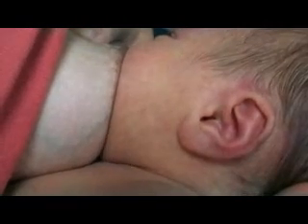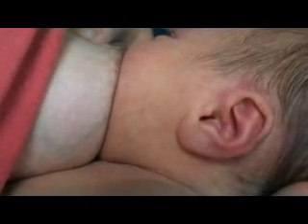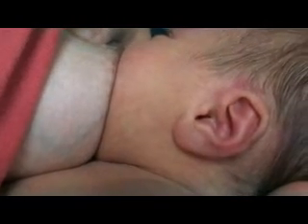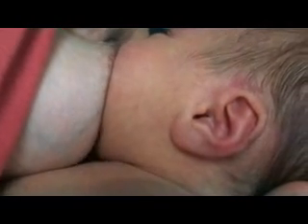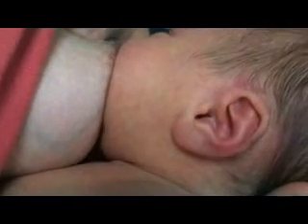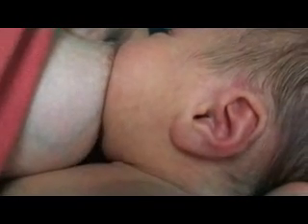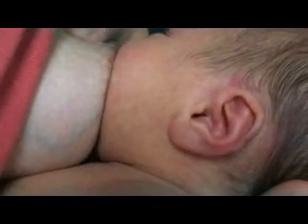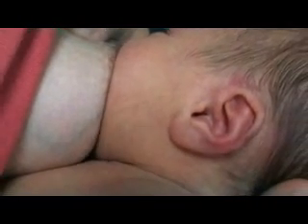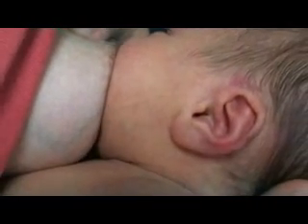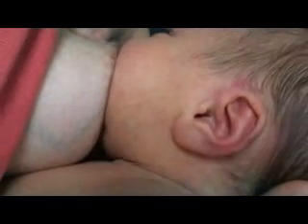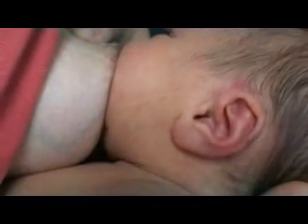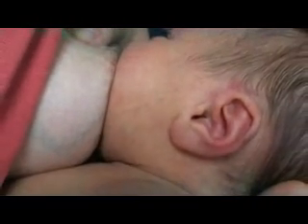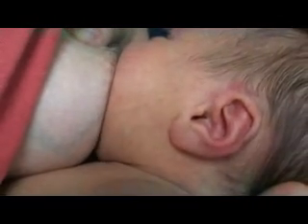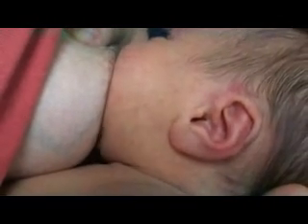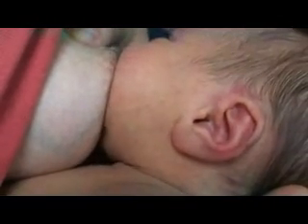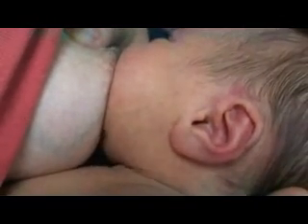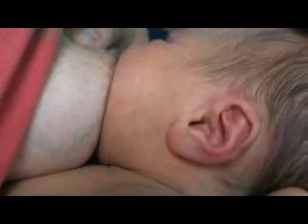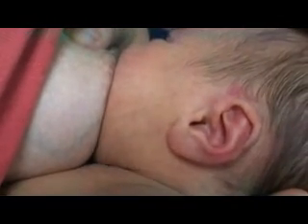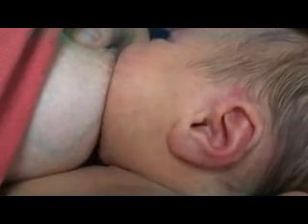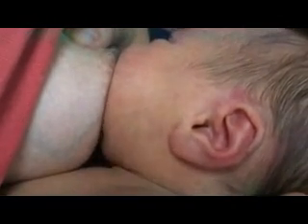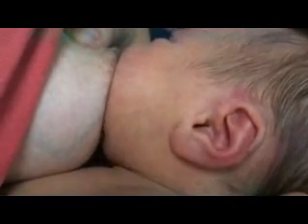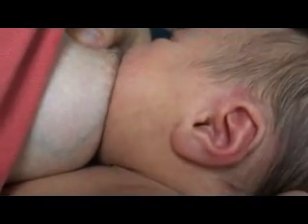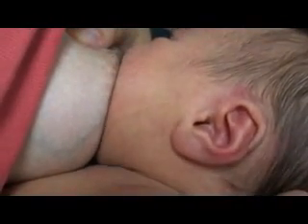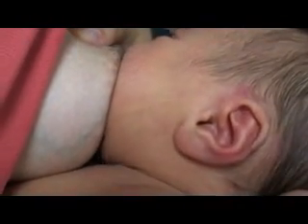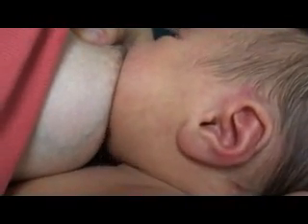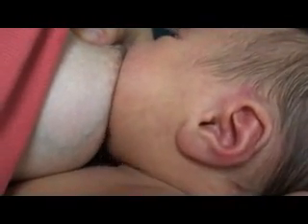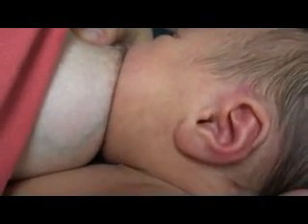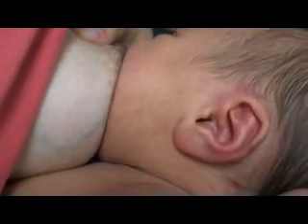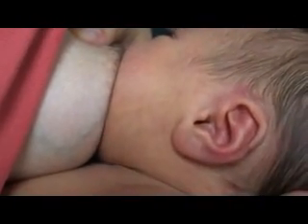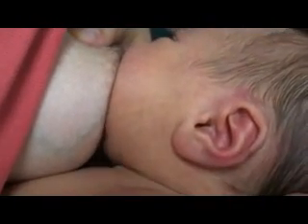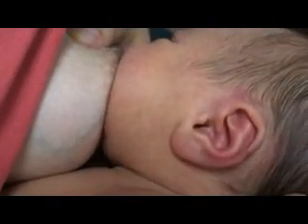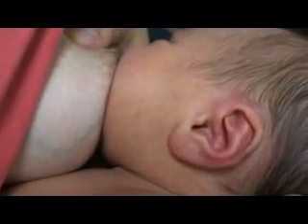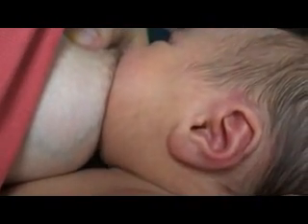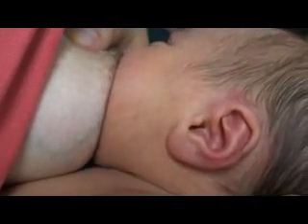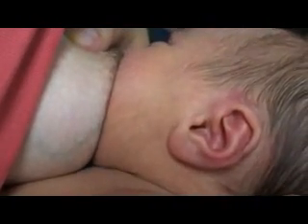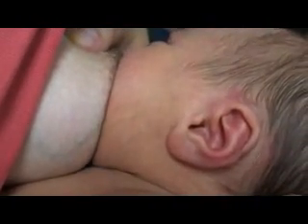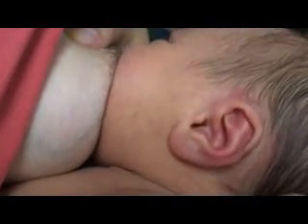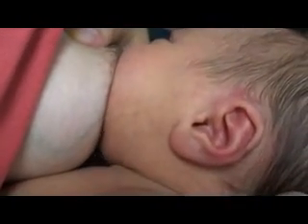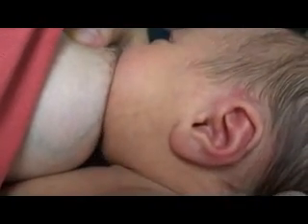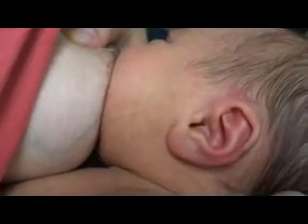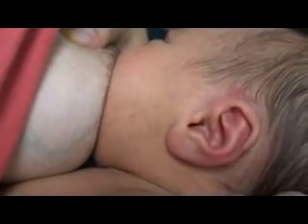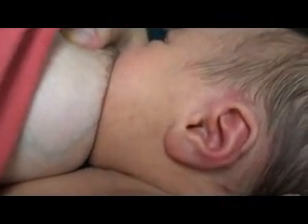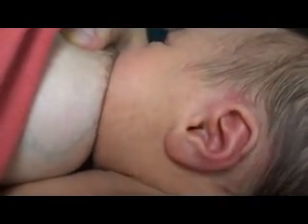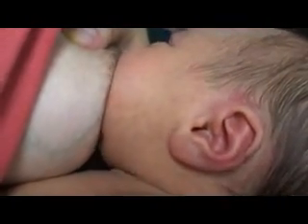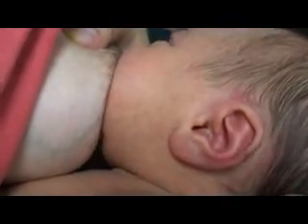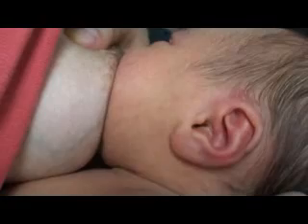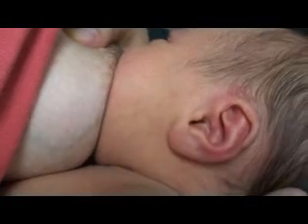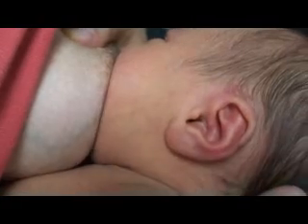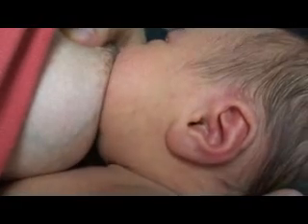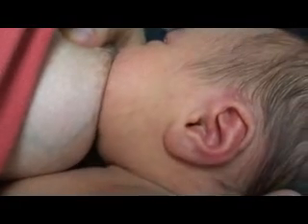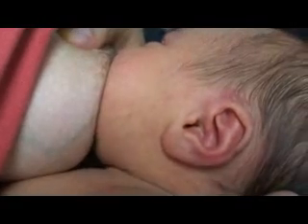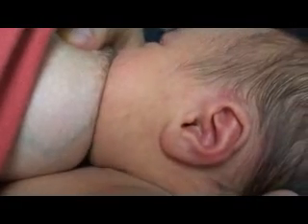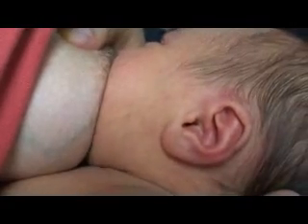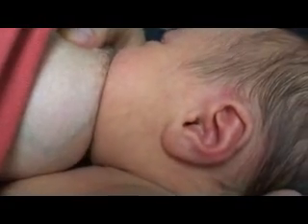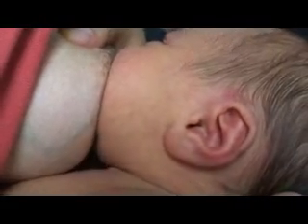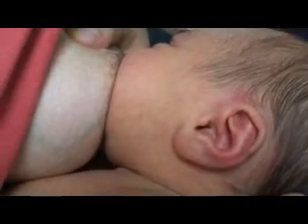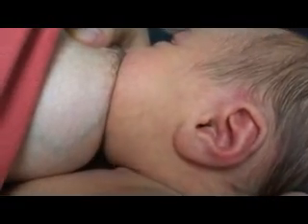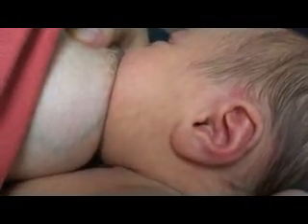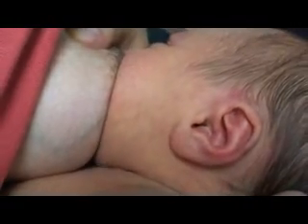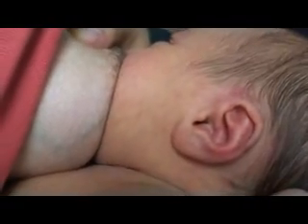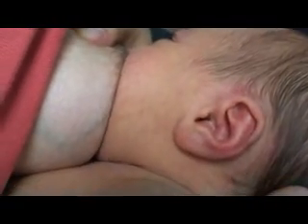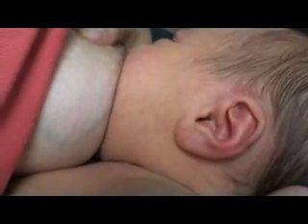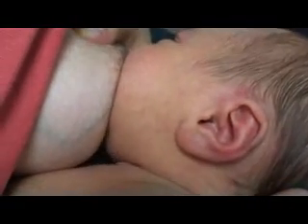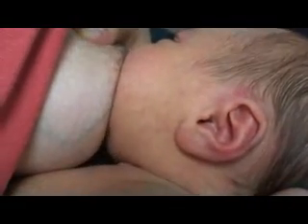I can tell when she is getting some milk, and if she's not, I'll usually within a couple of minutes take her off and try again.